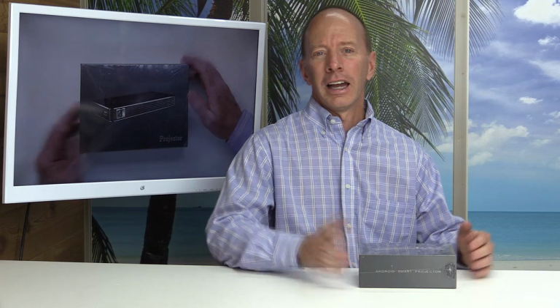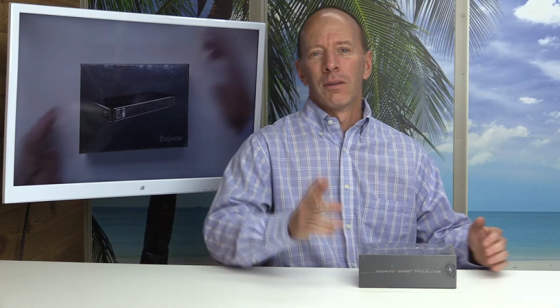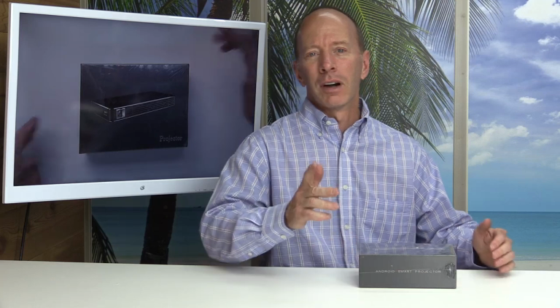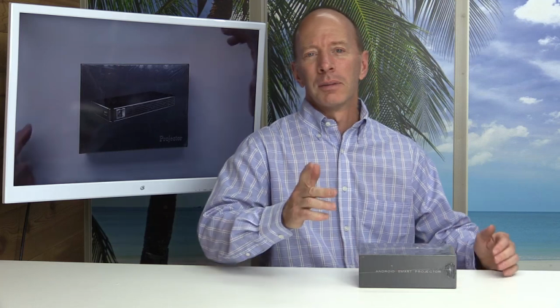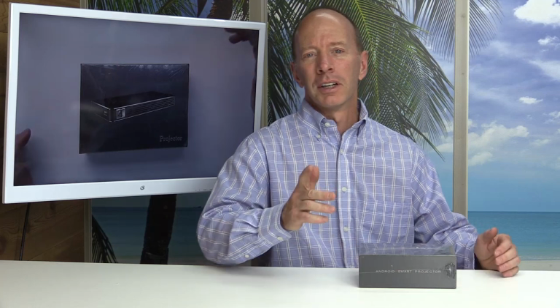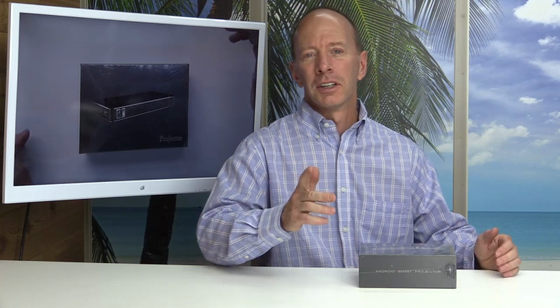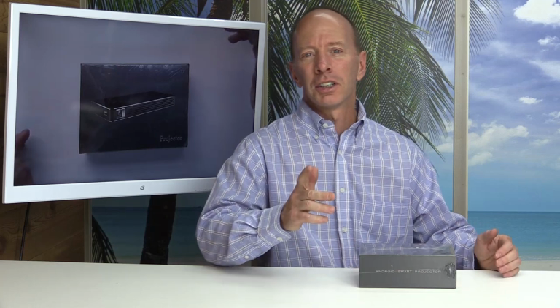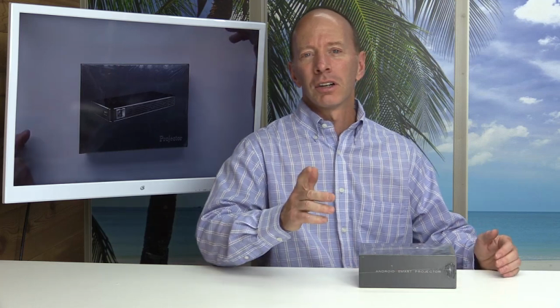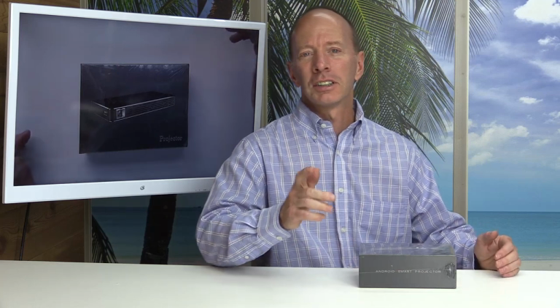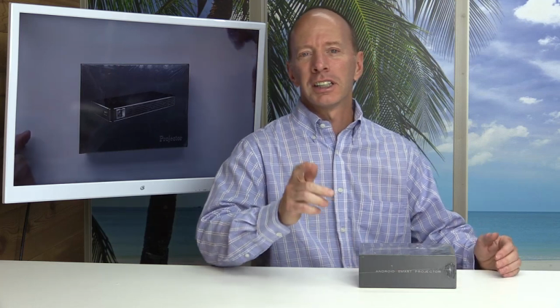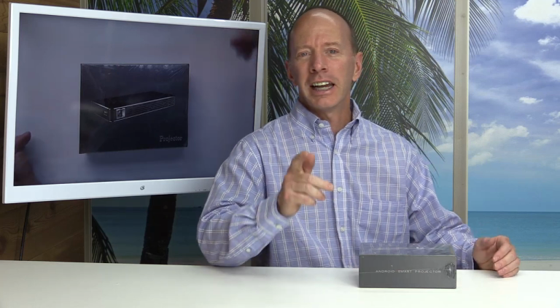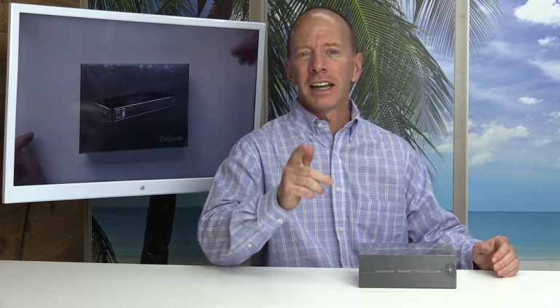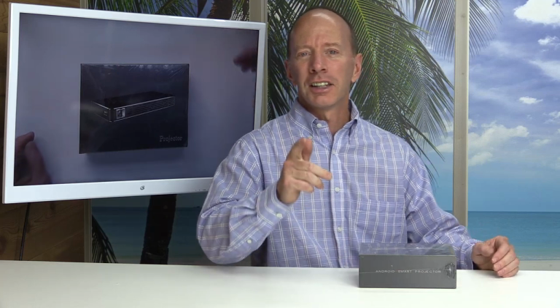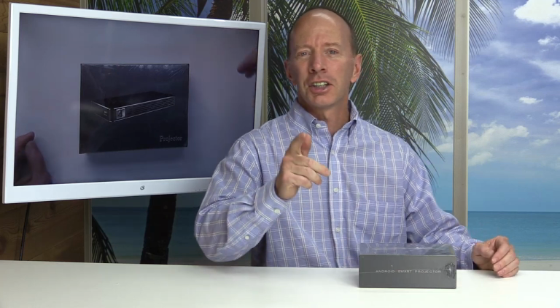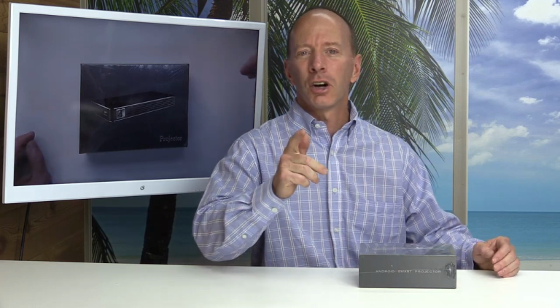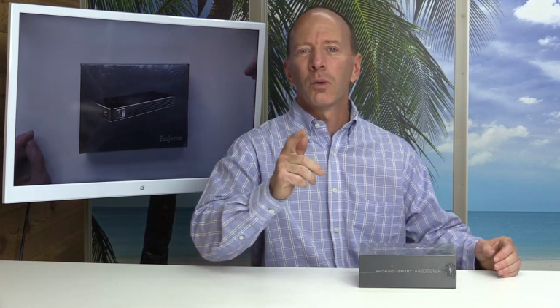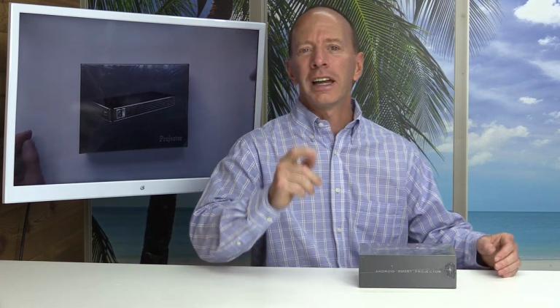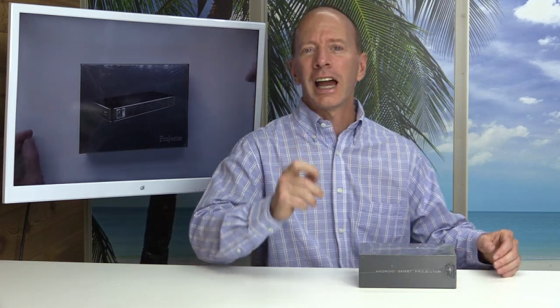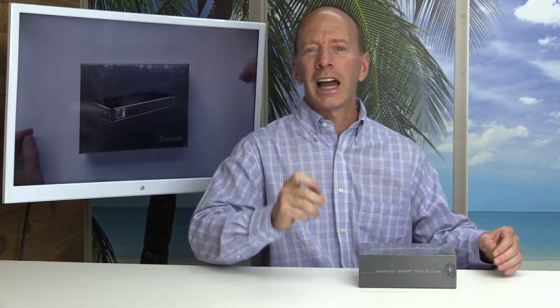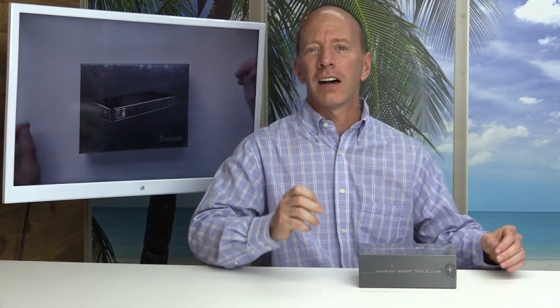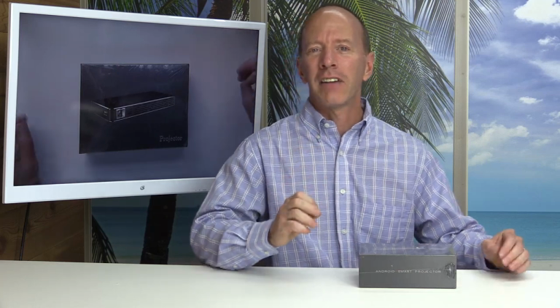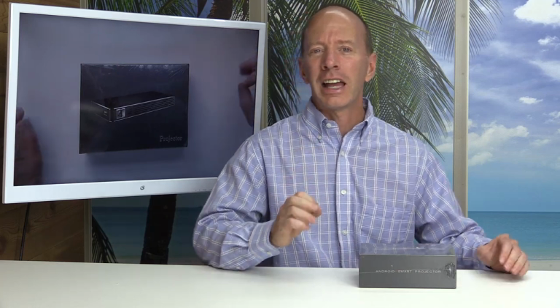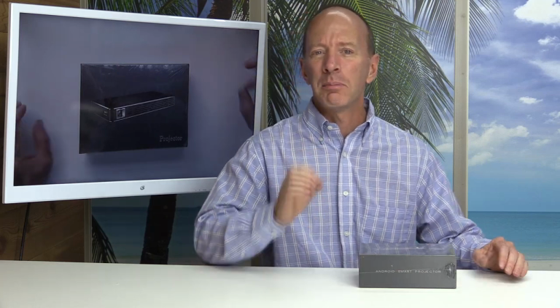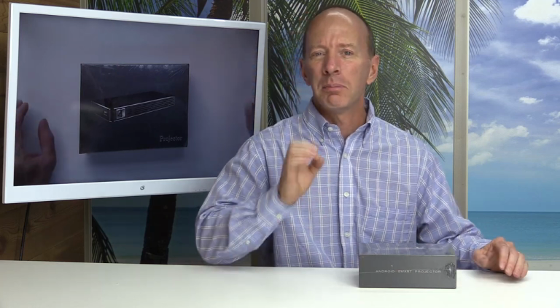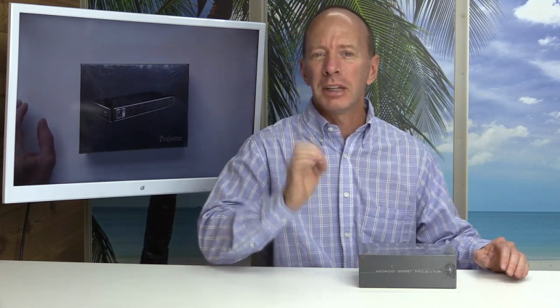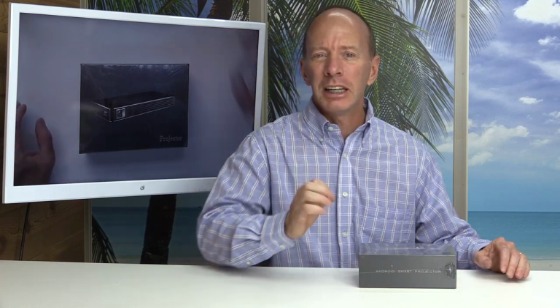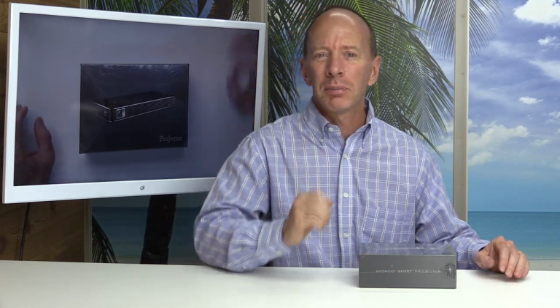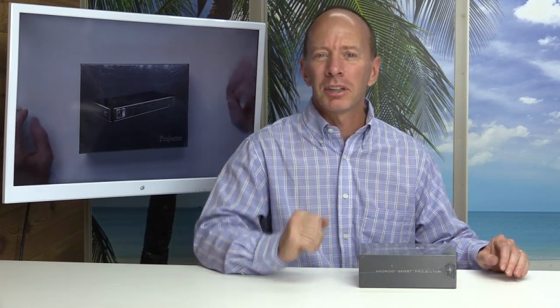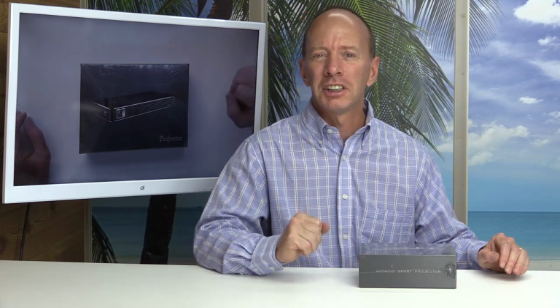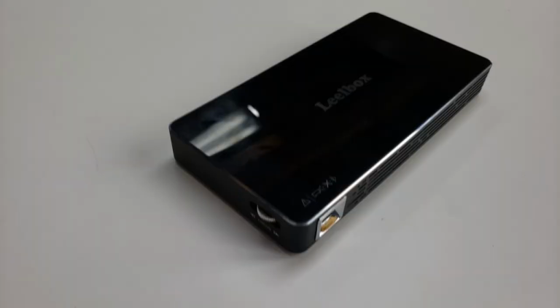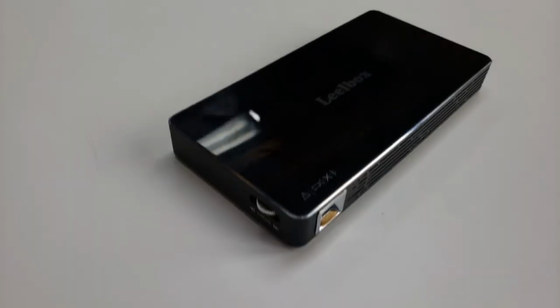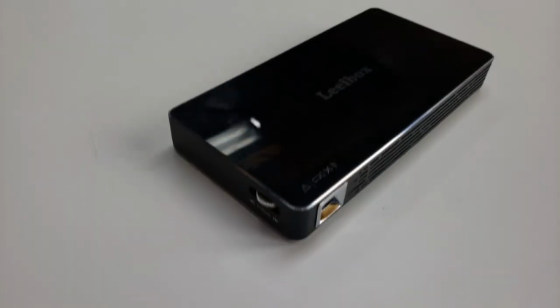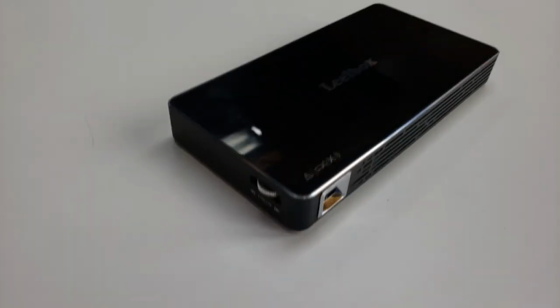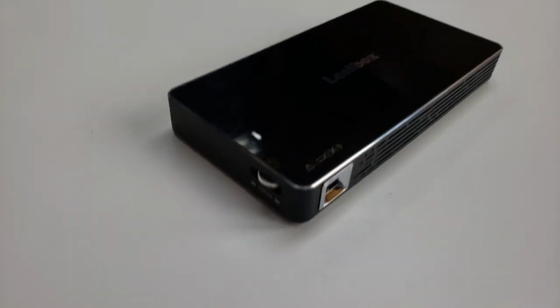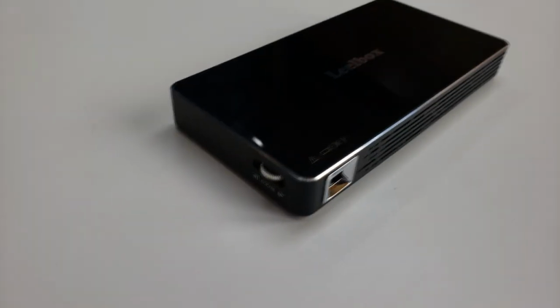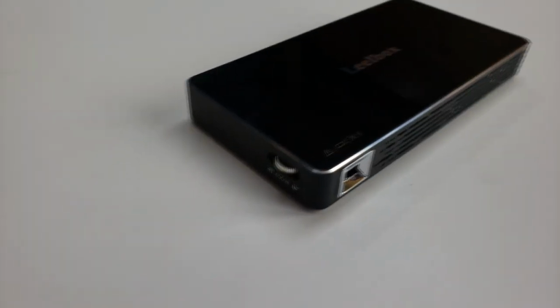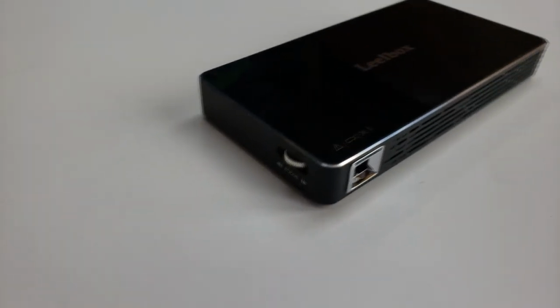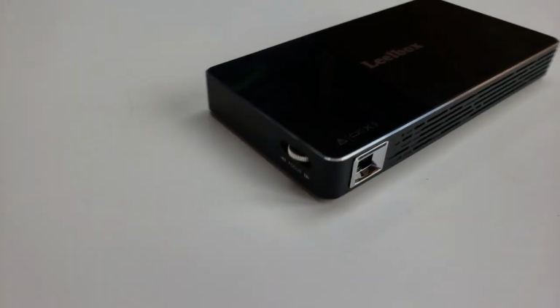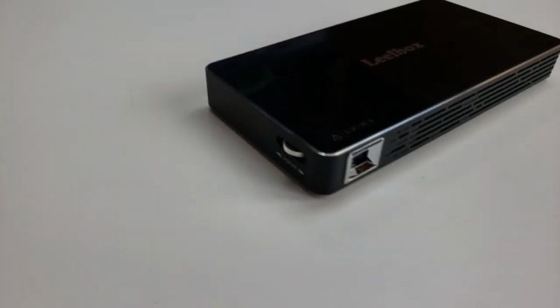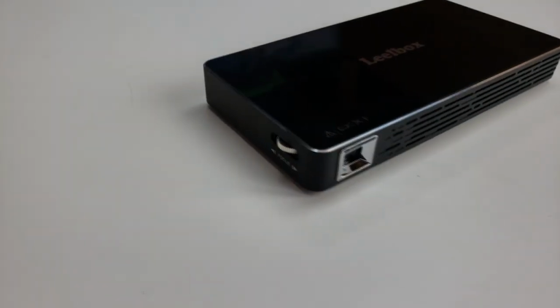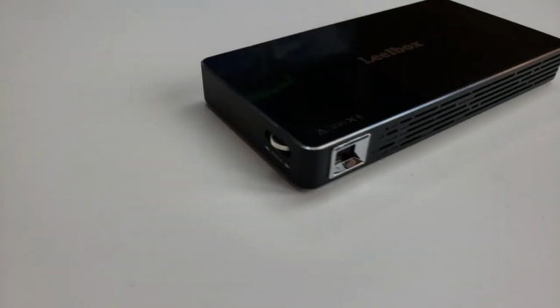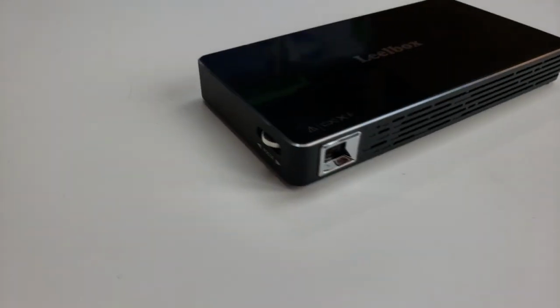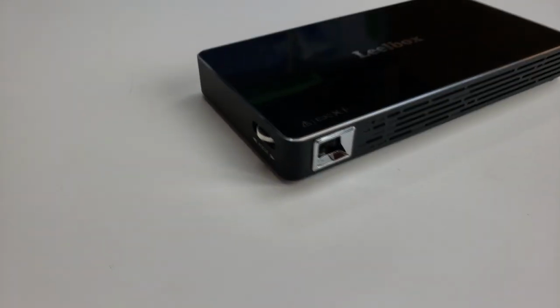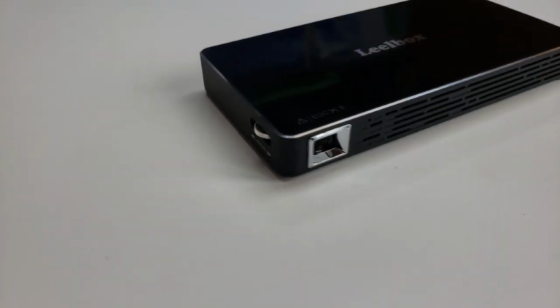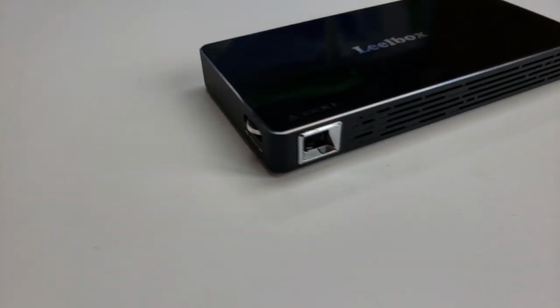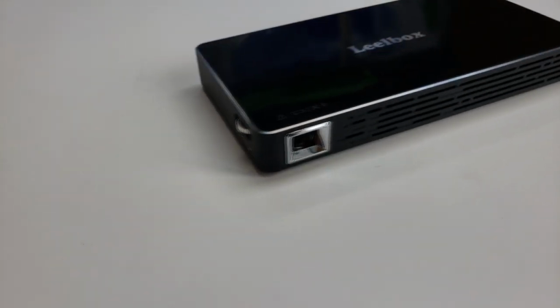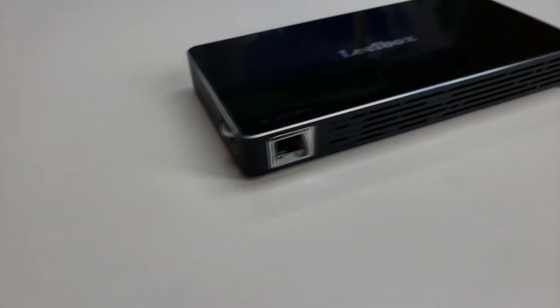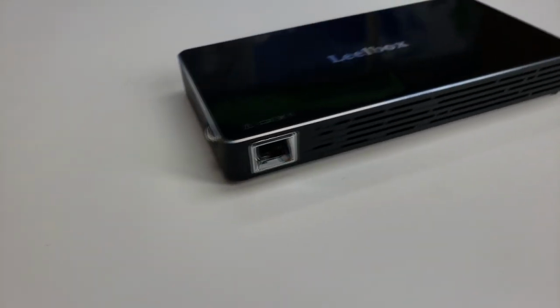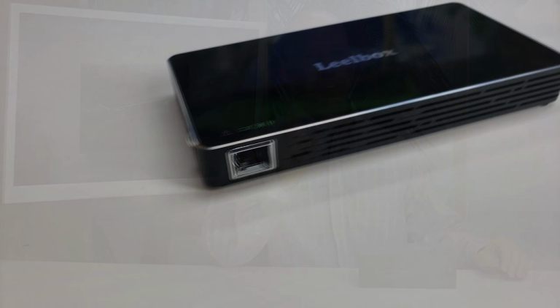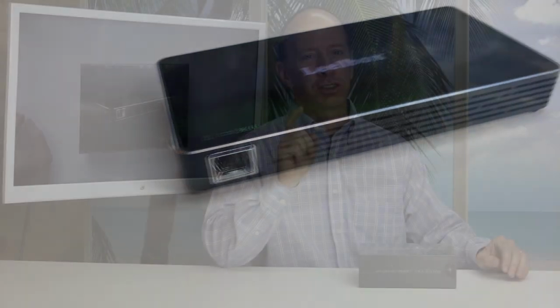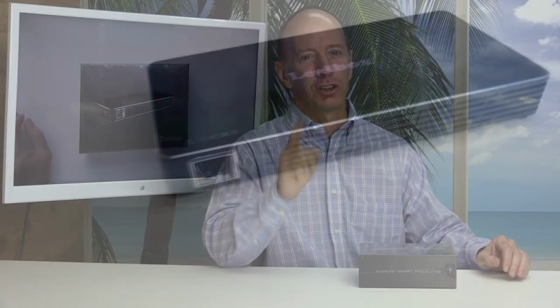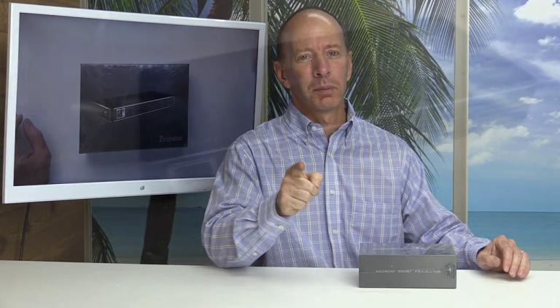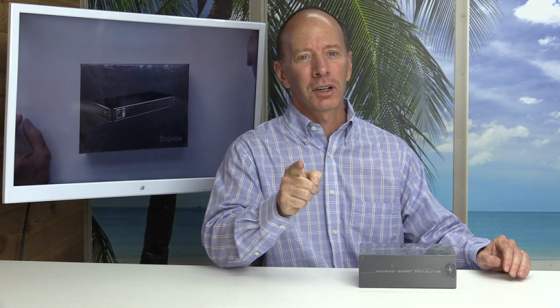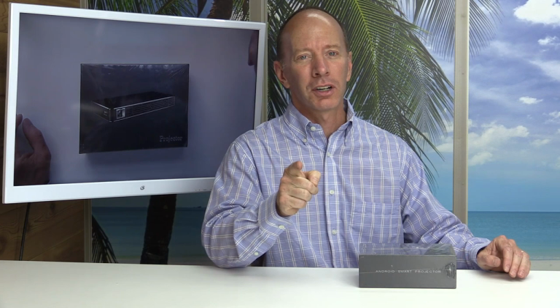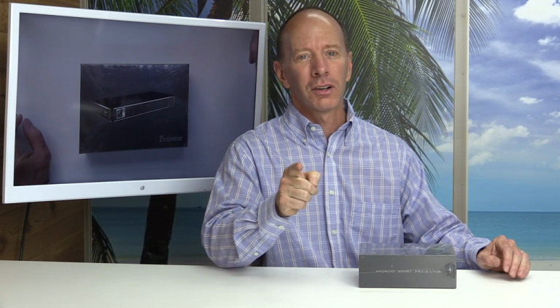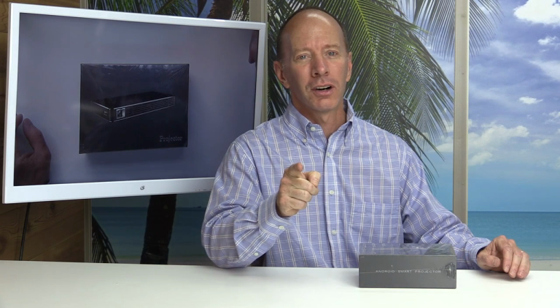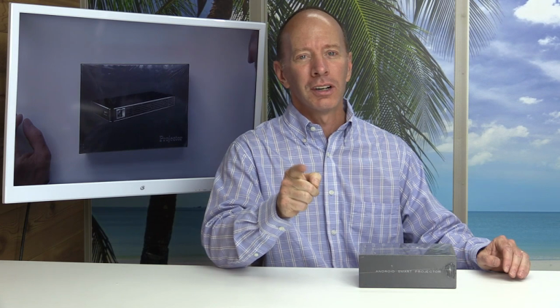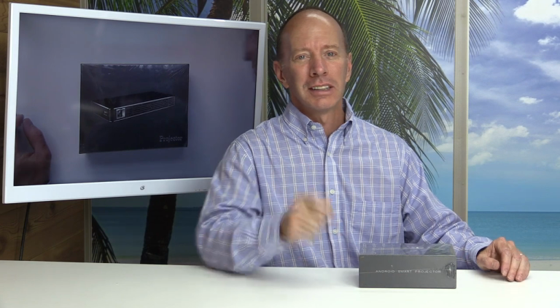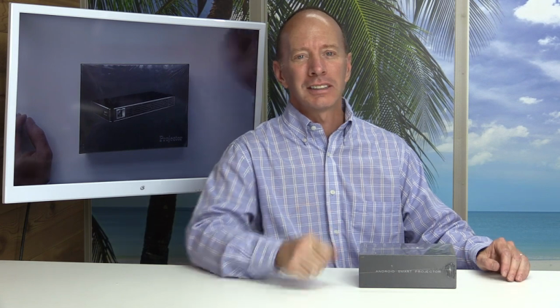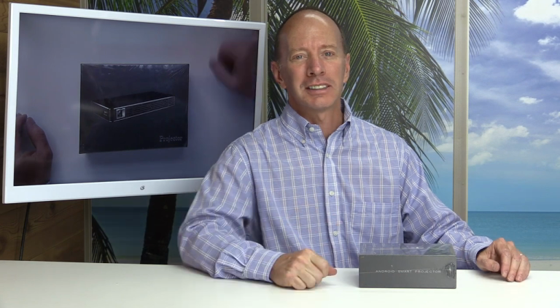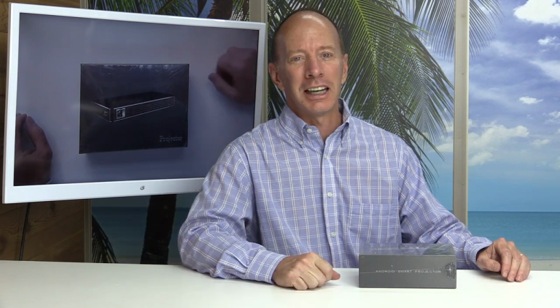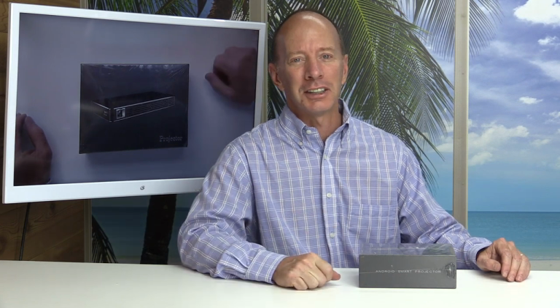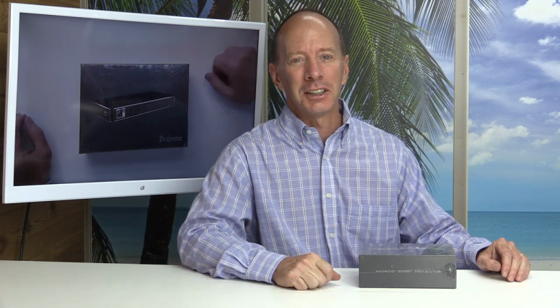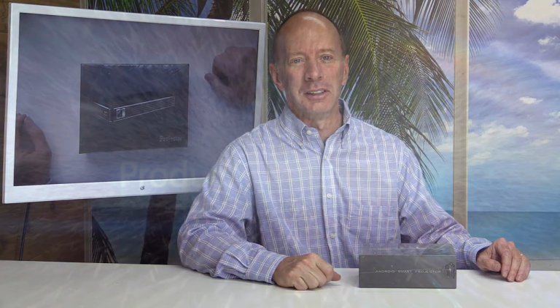Hey, welcome to the show. Today on the show we have a mini projector. It's from Leo Box and it's super cool. Stay tuned.